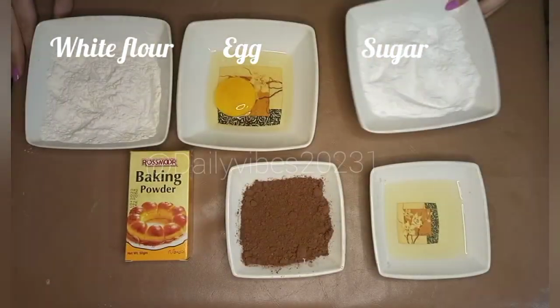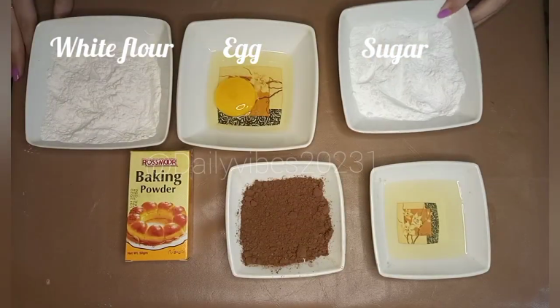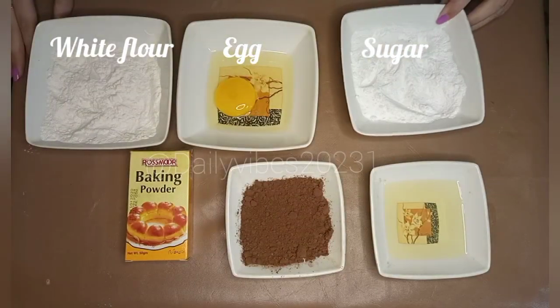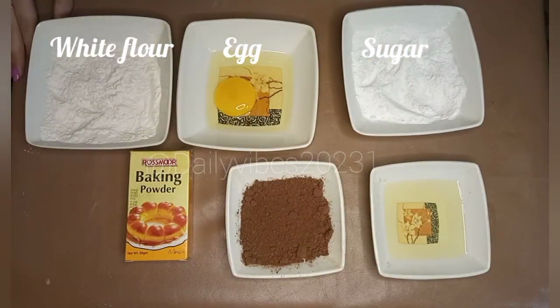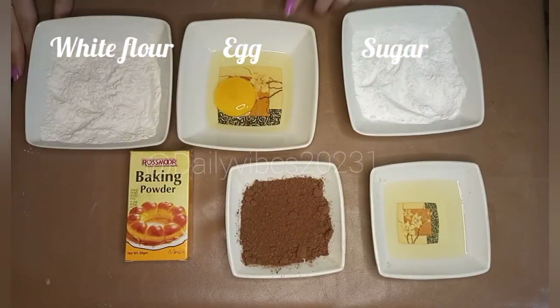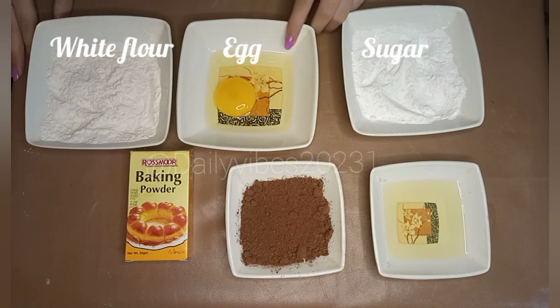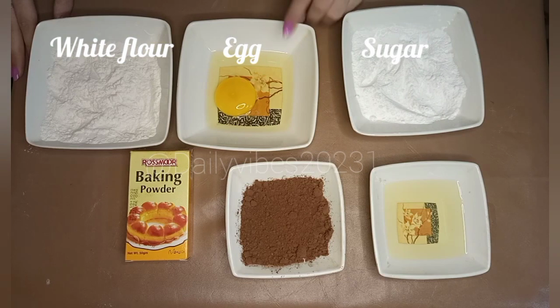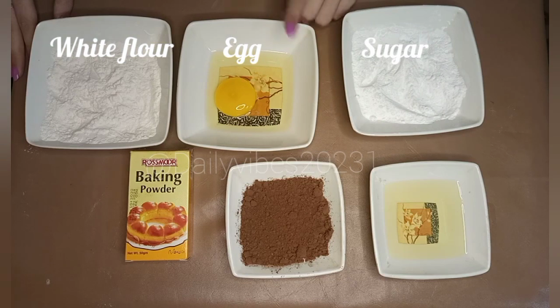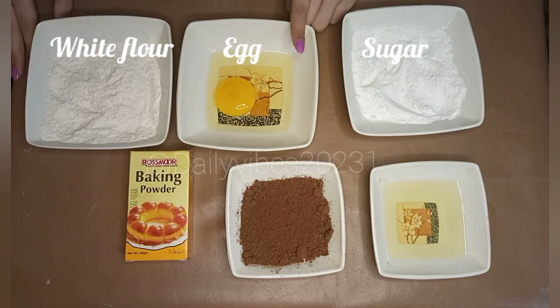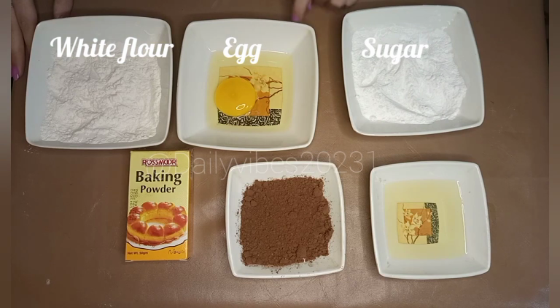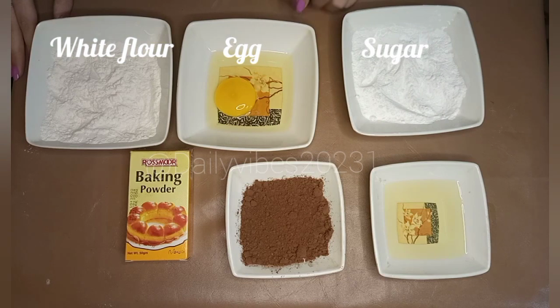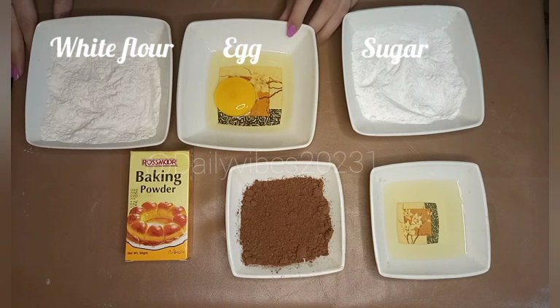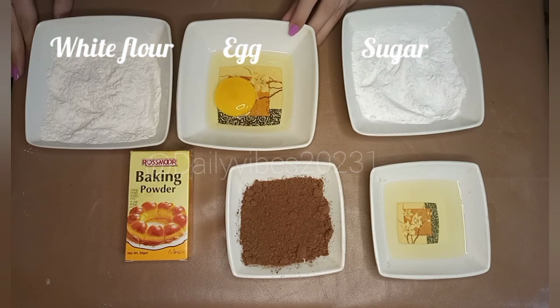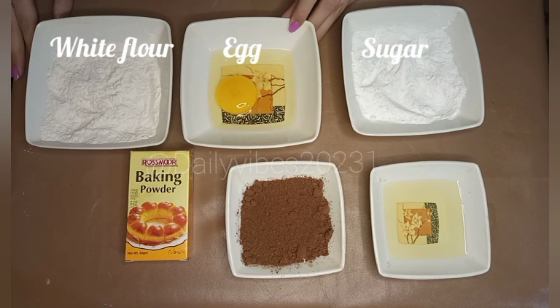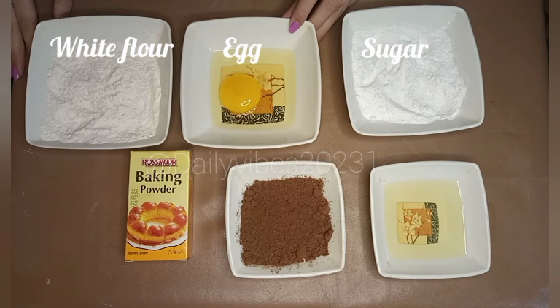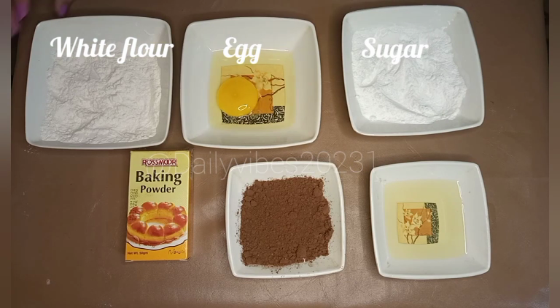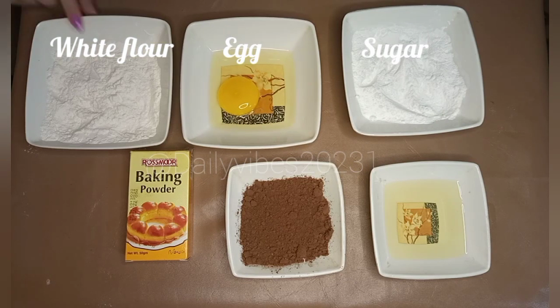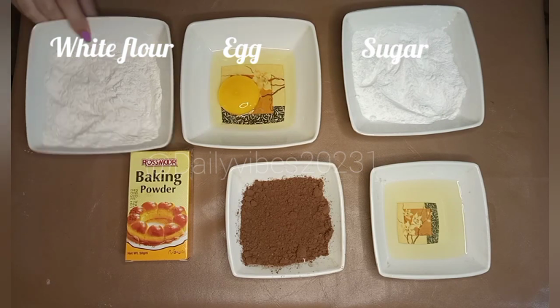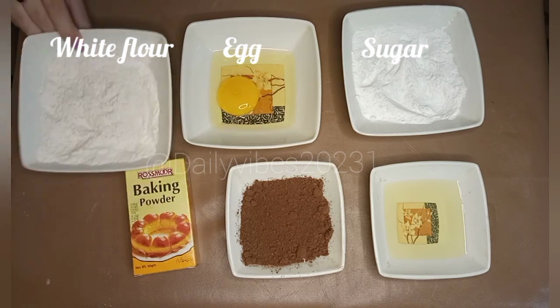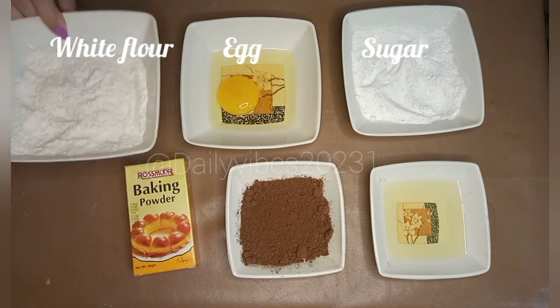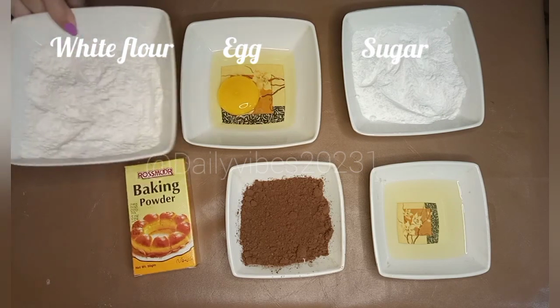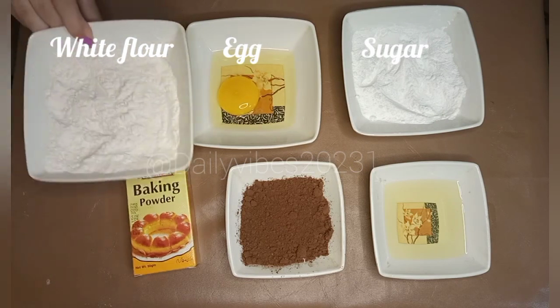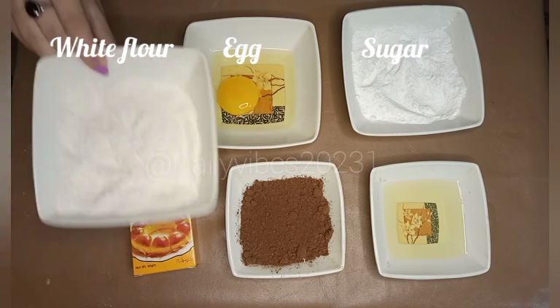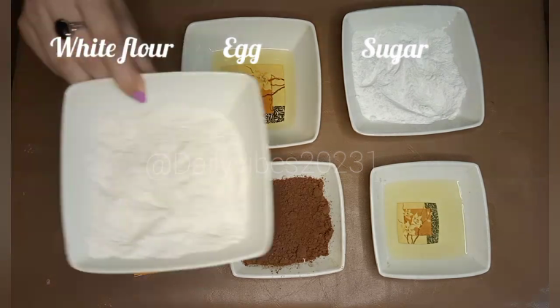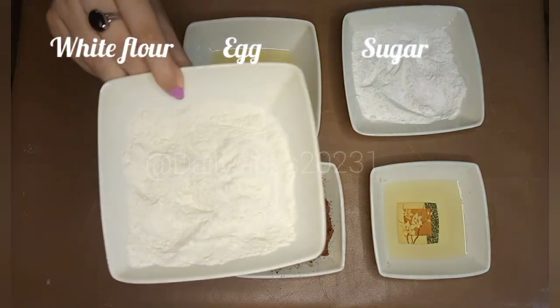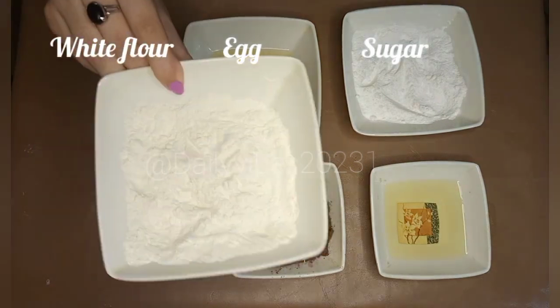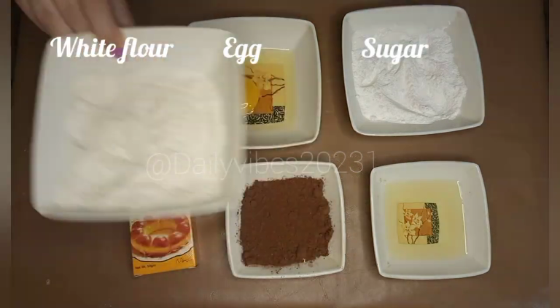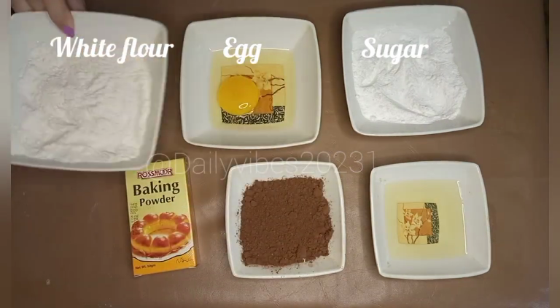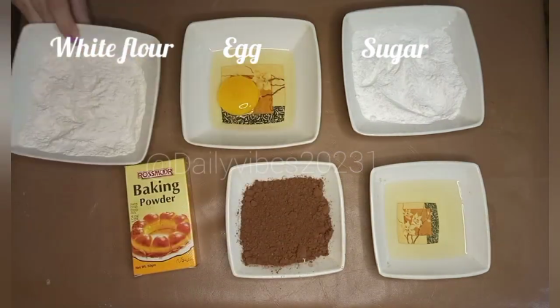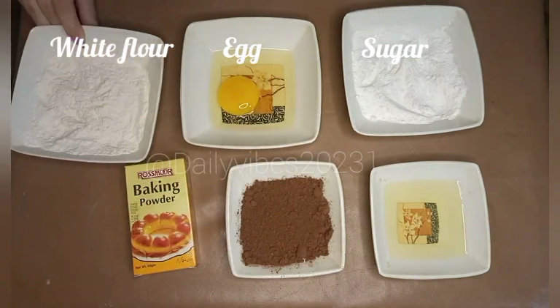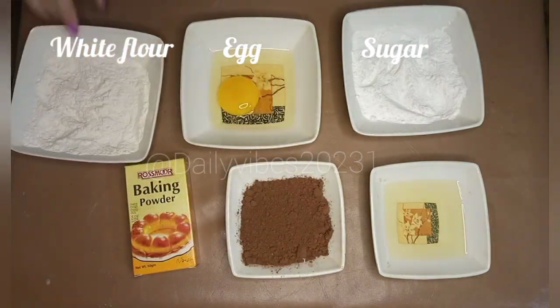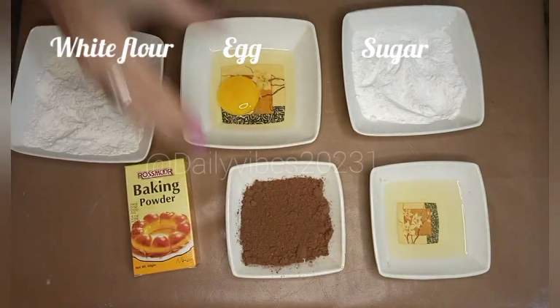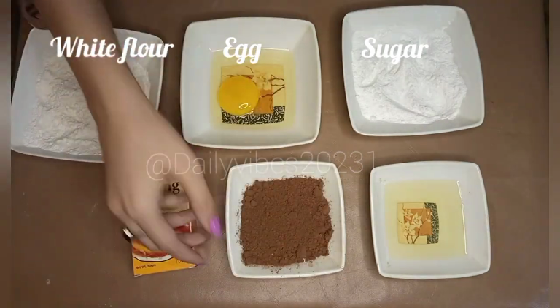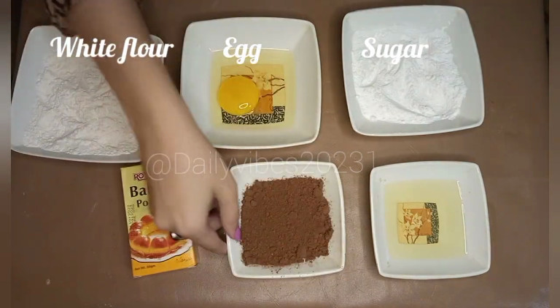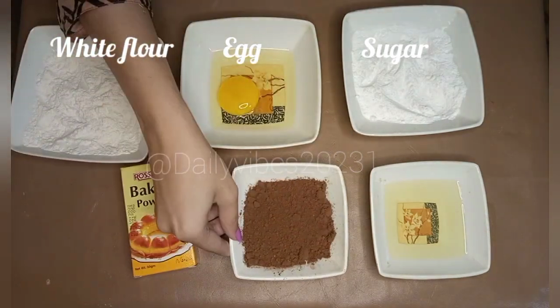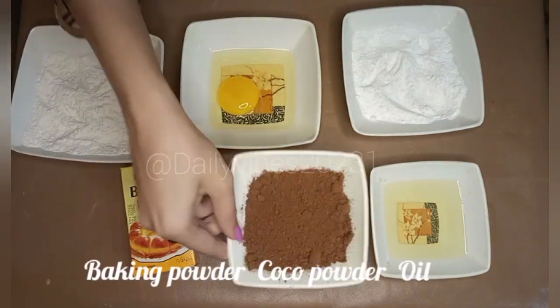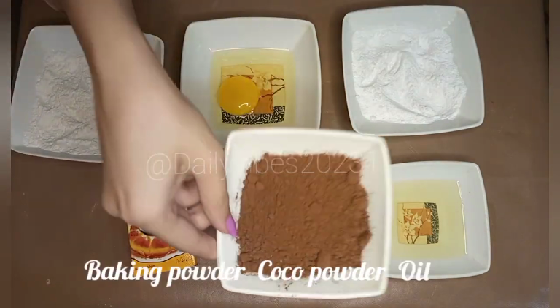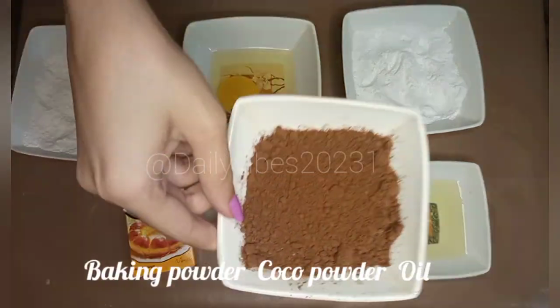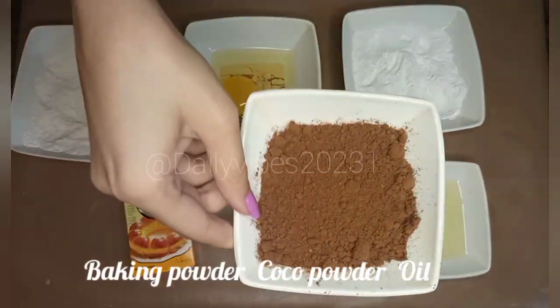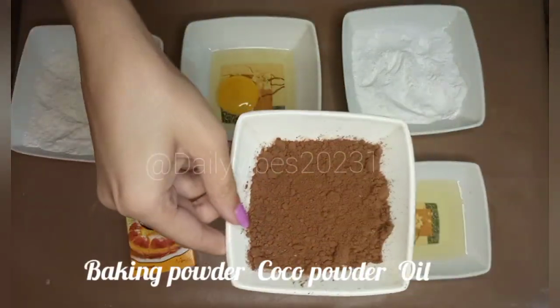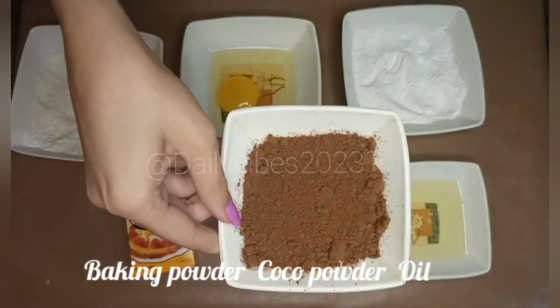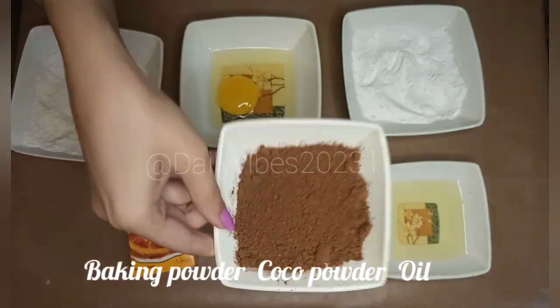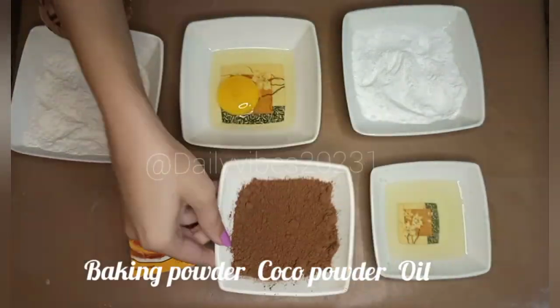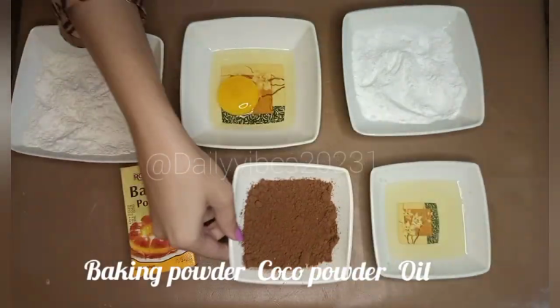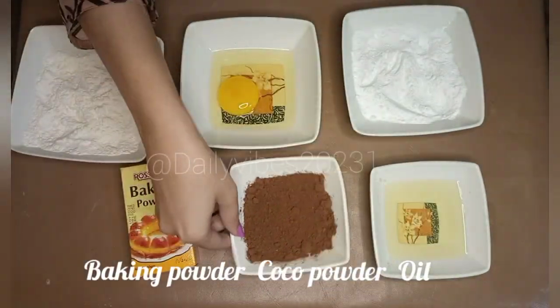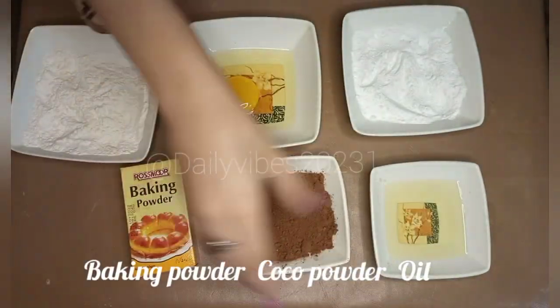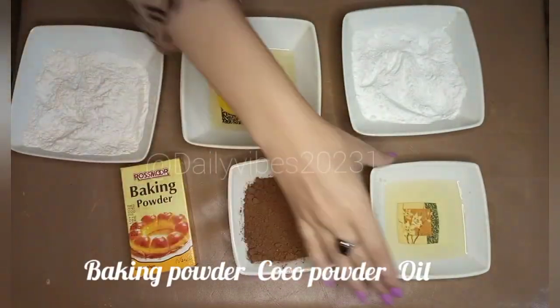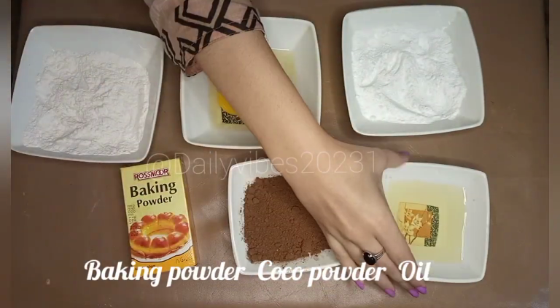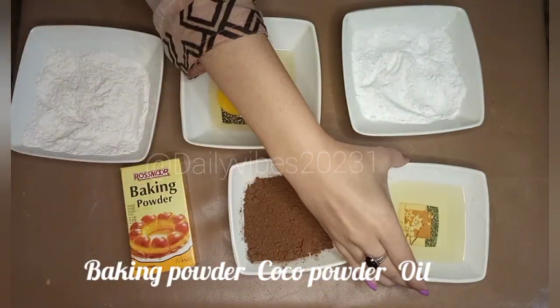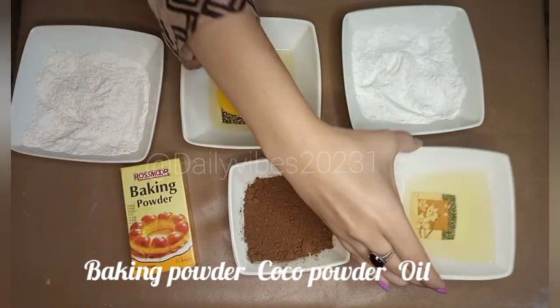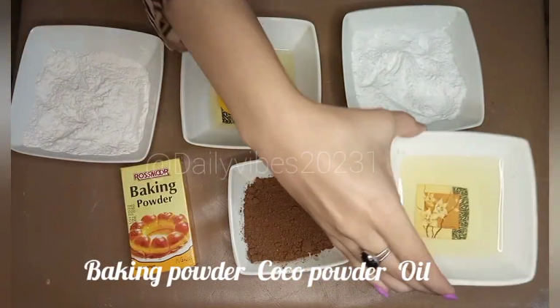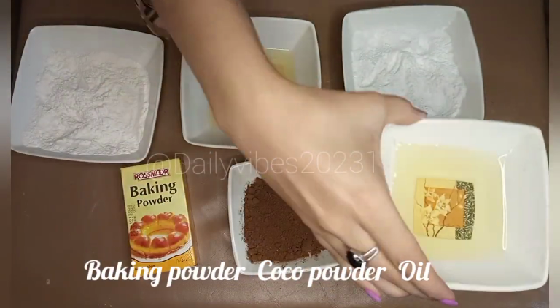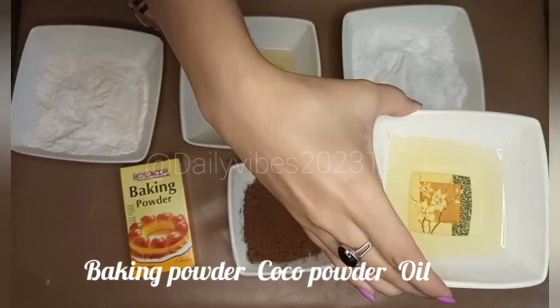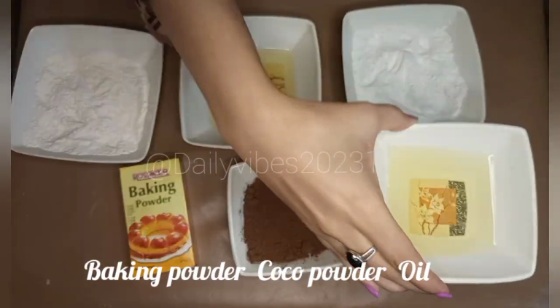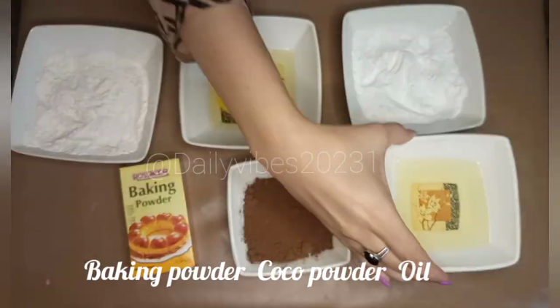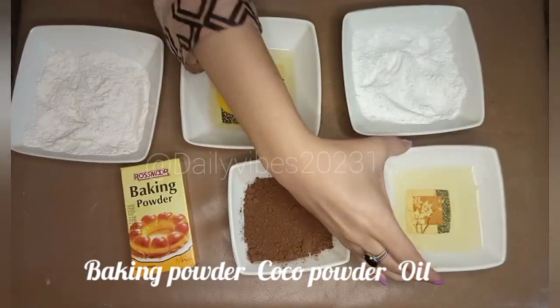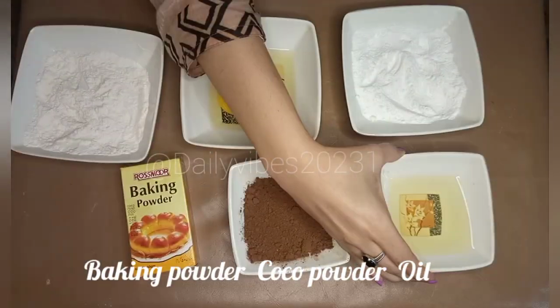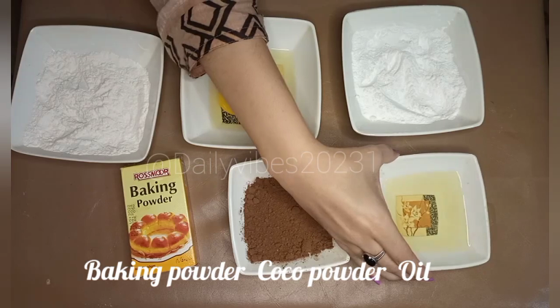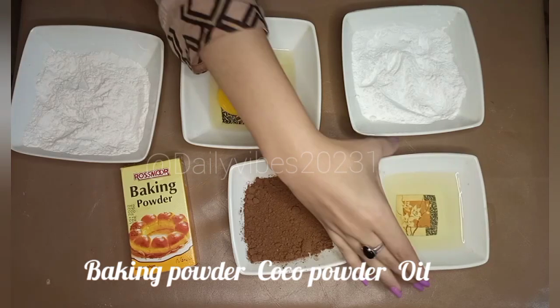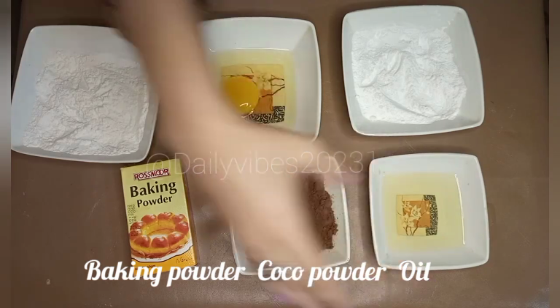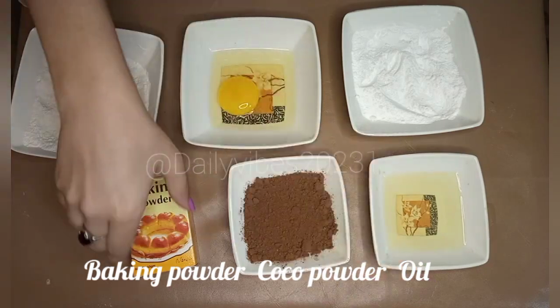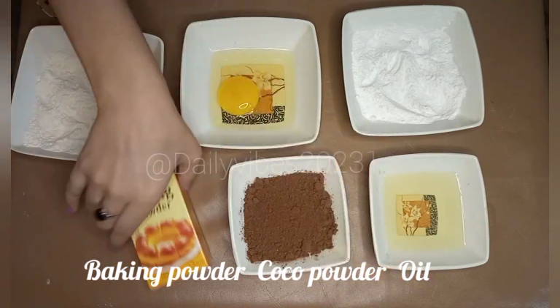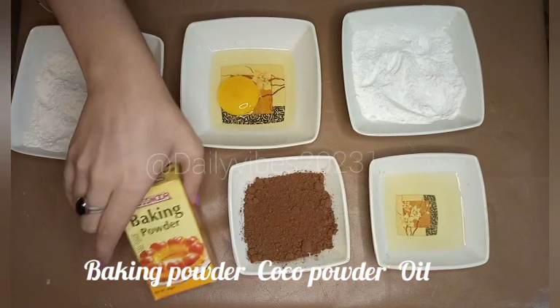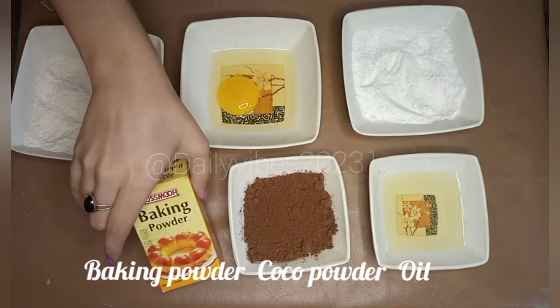The ingredients are powdered sugar, egg, white flour, cocoa powder, oil, and baking powder.